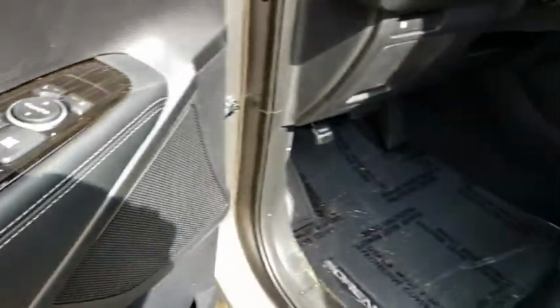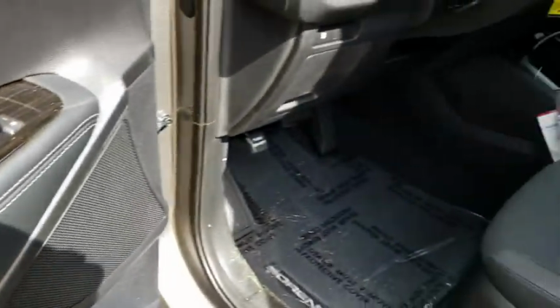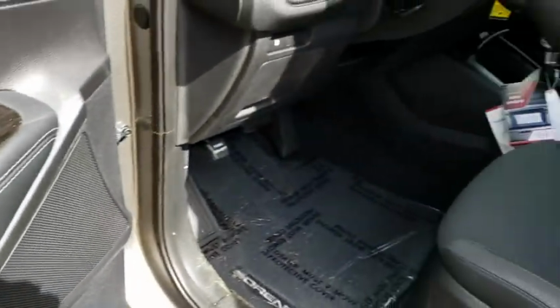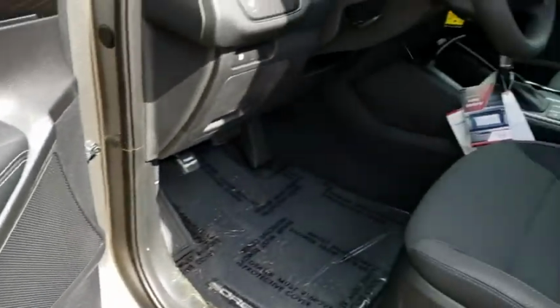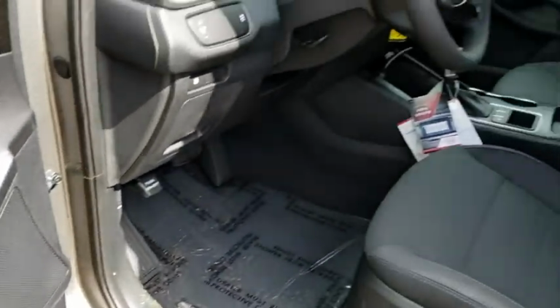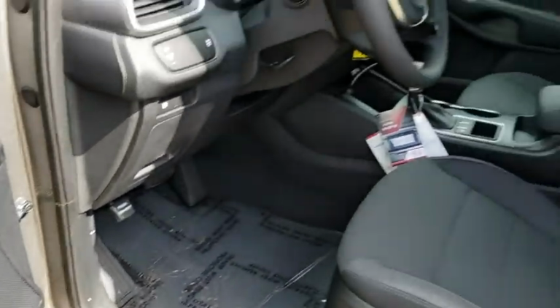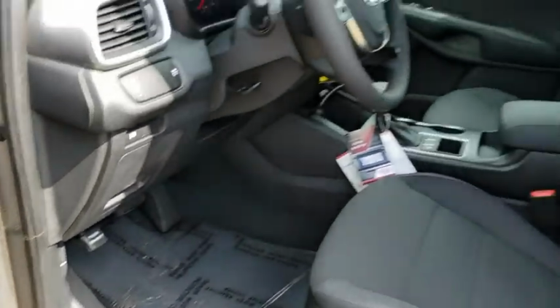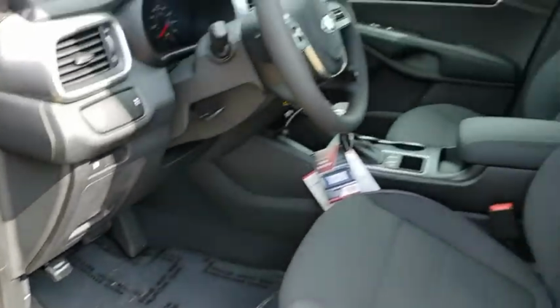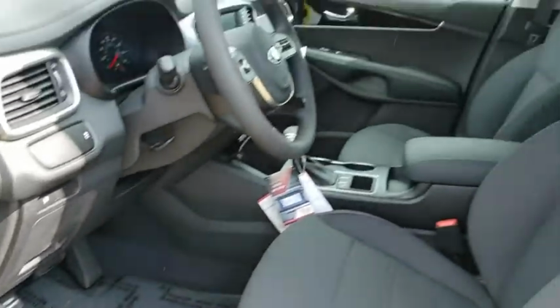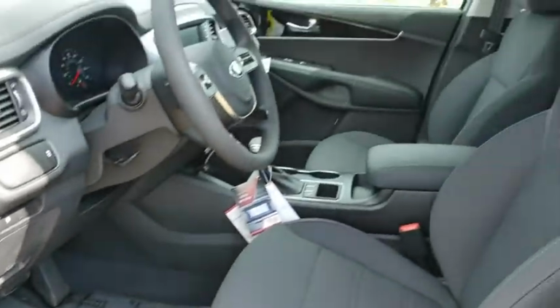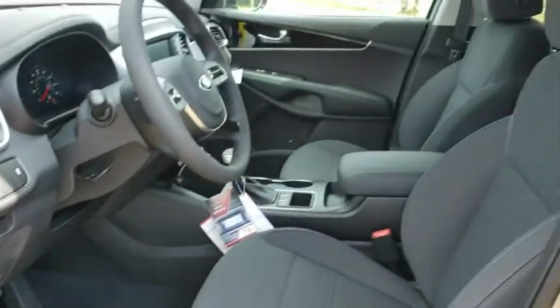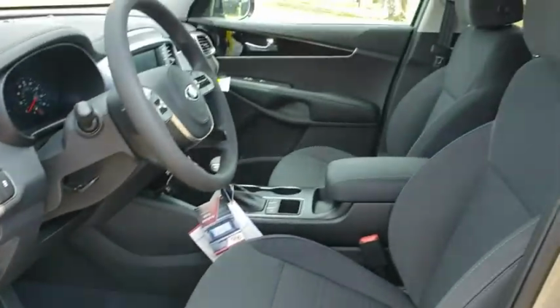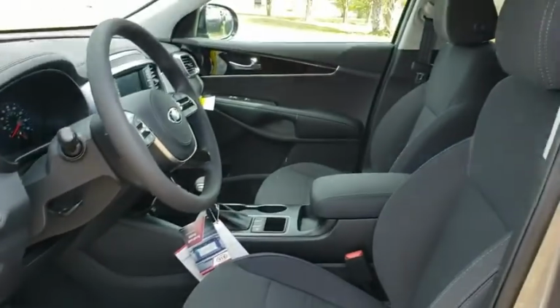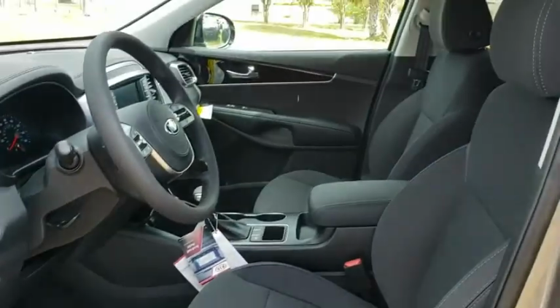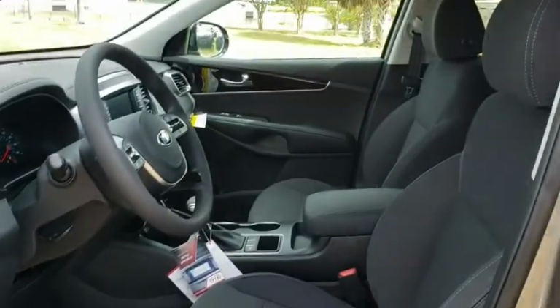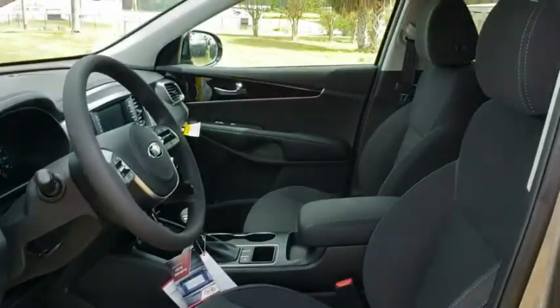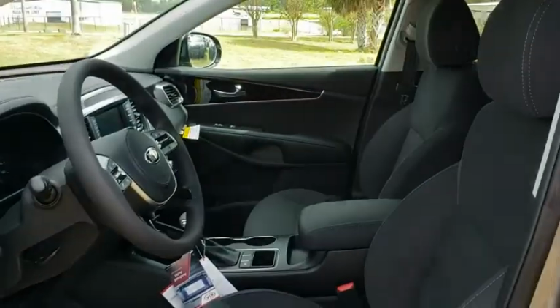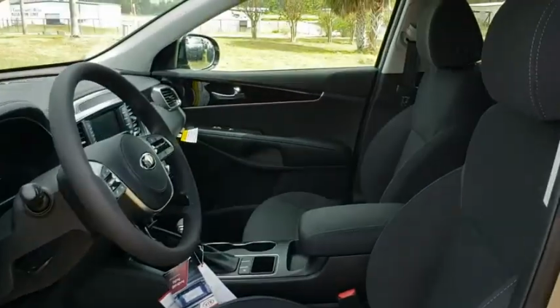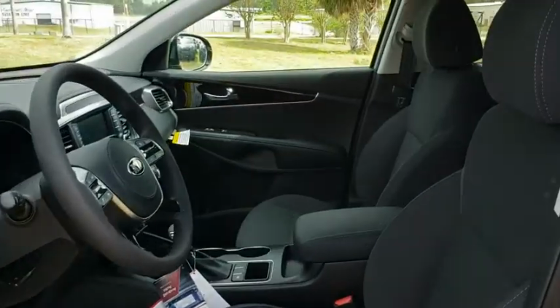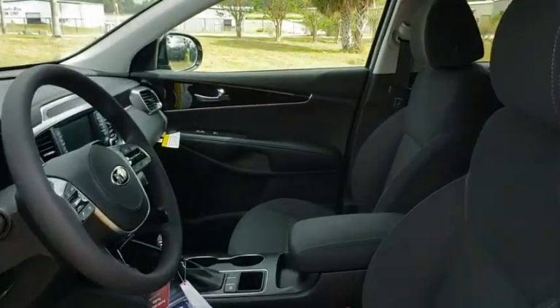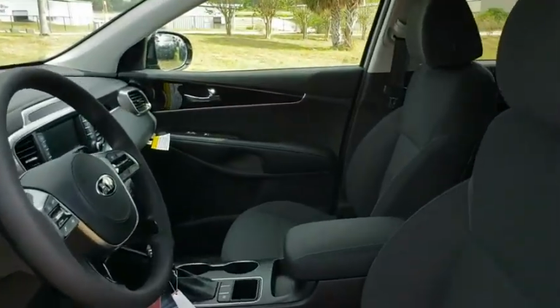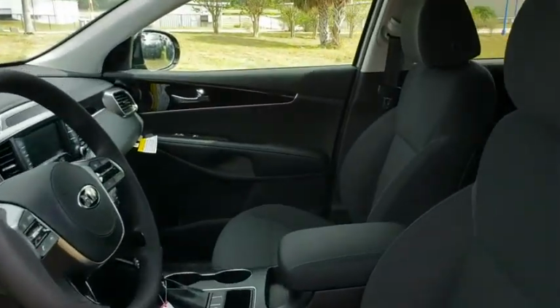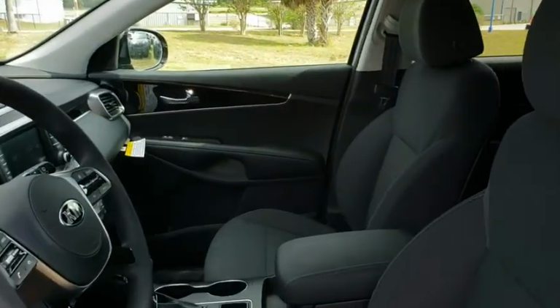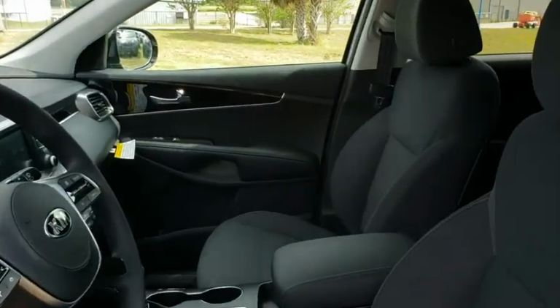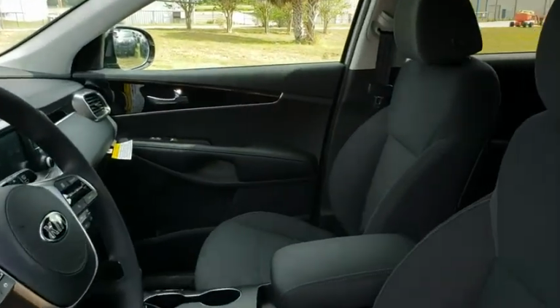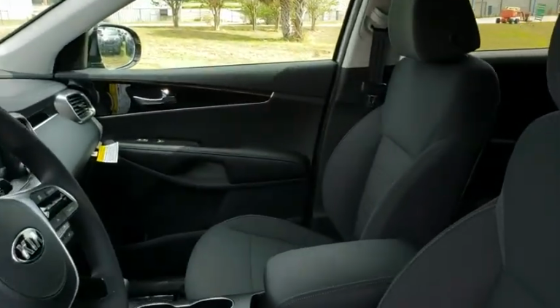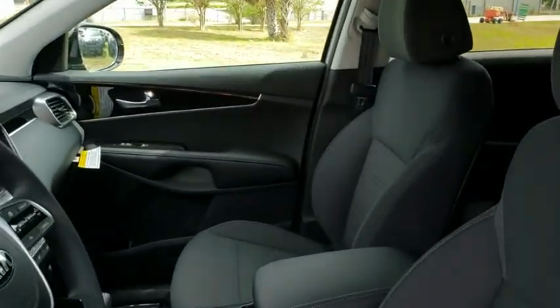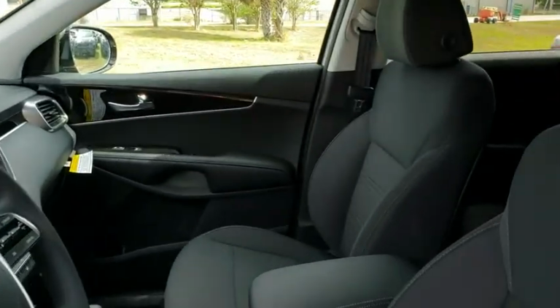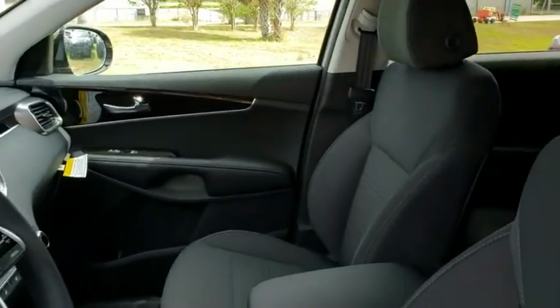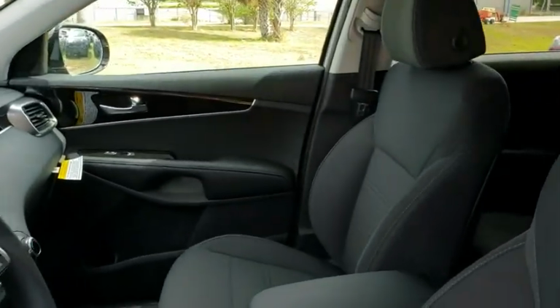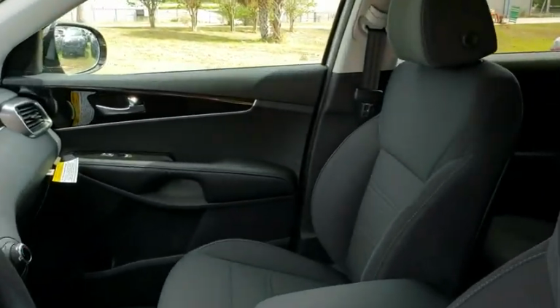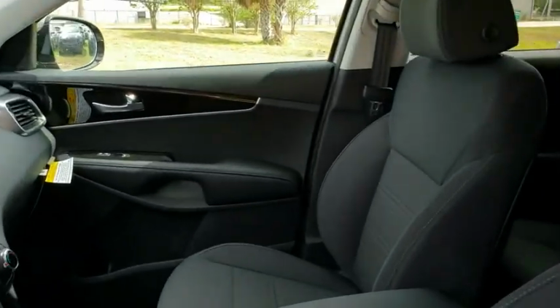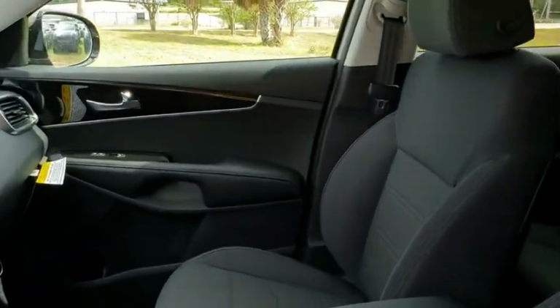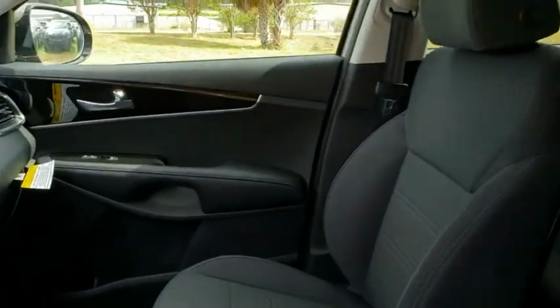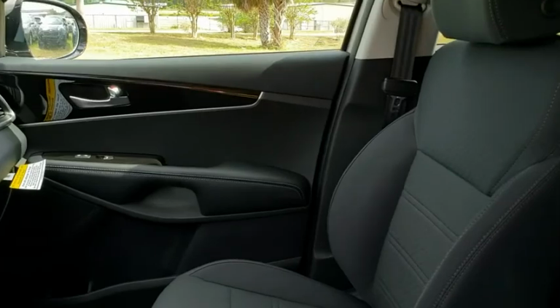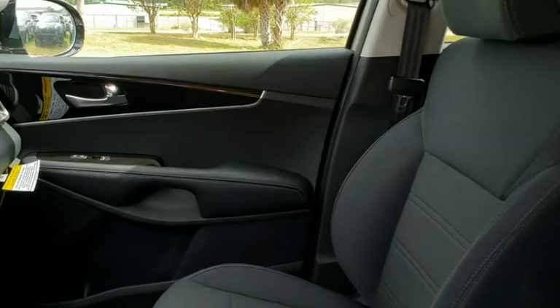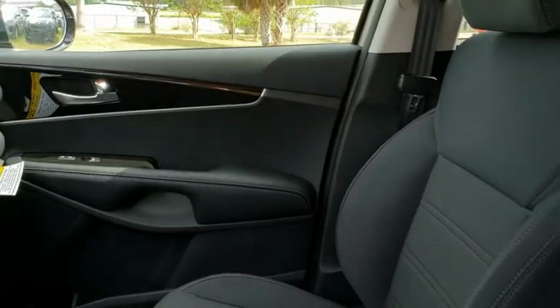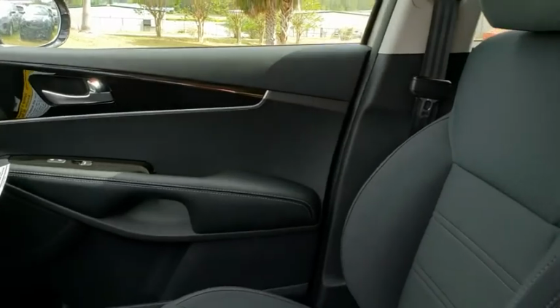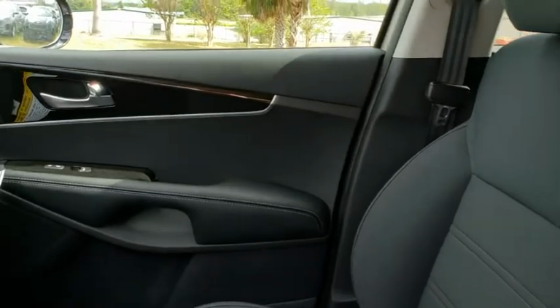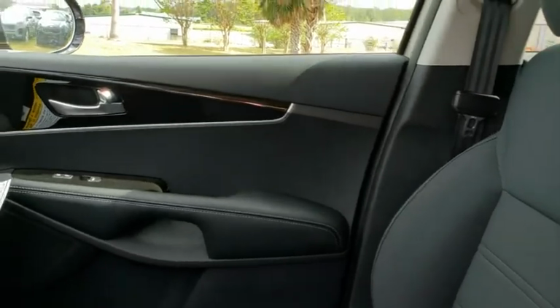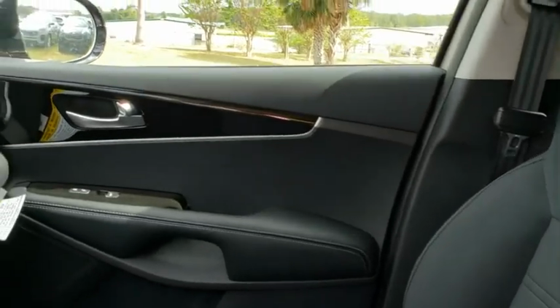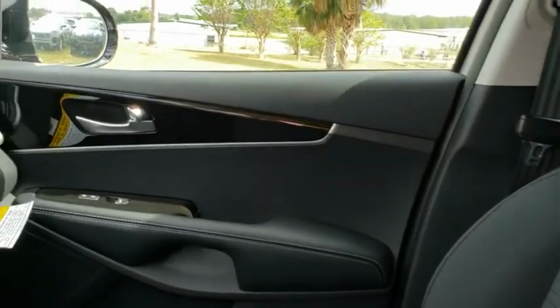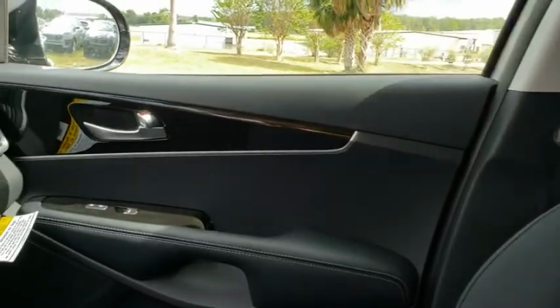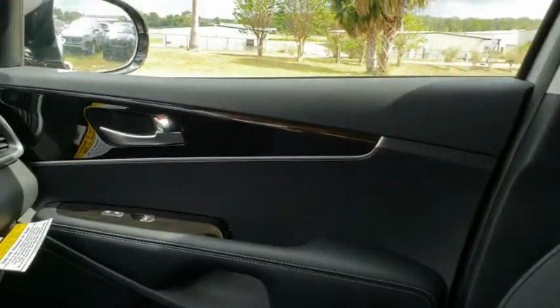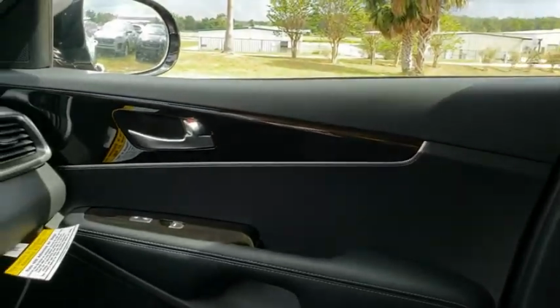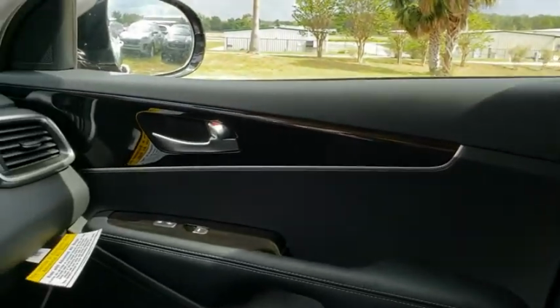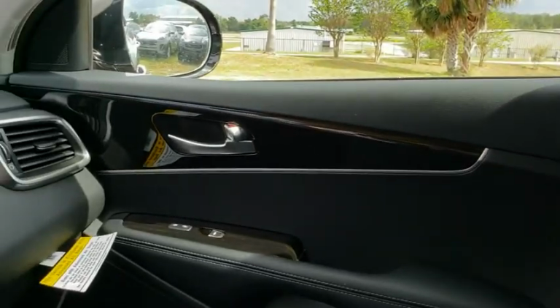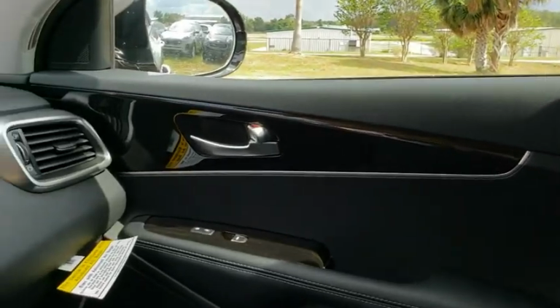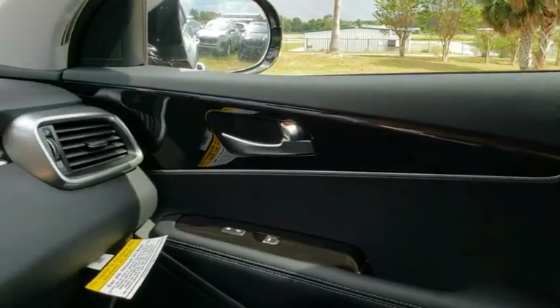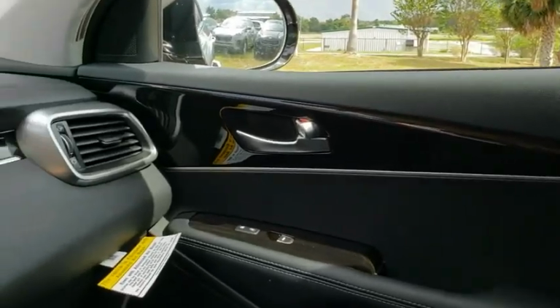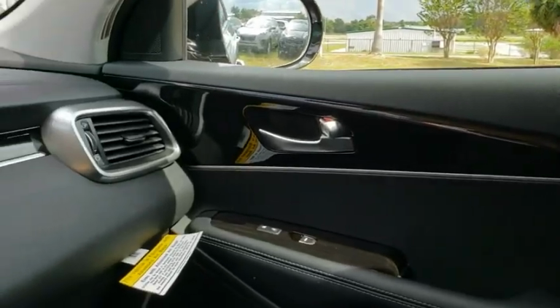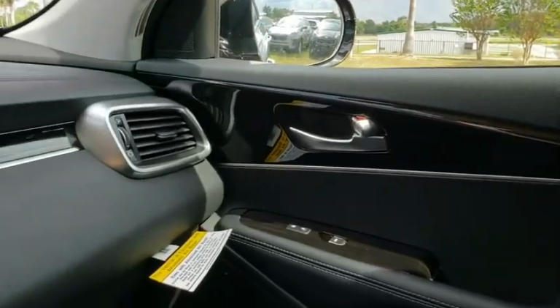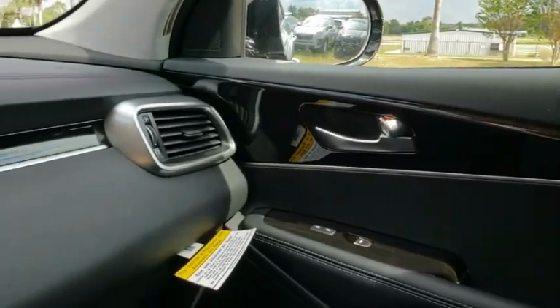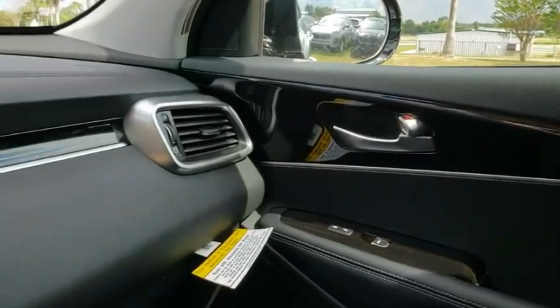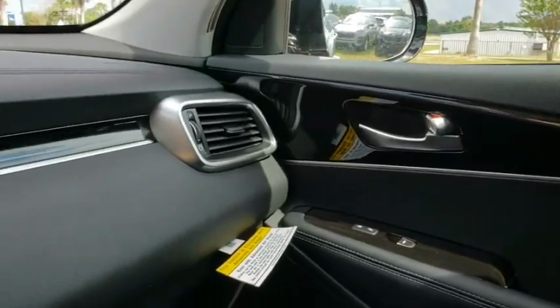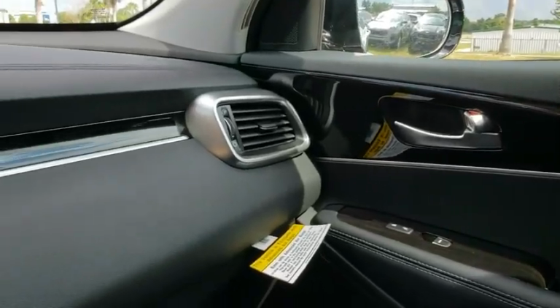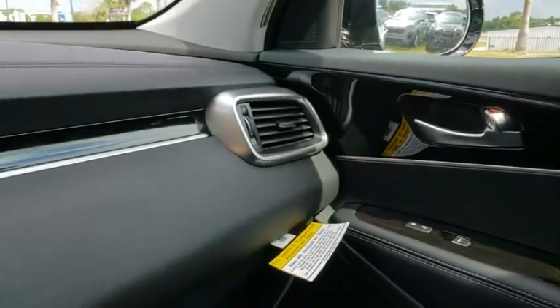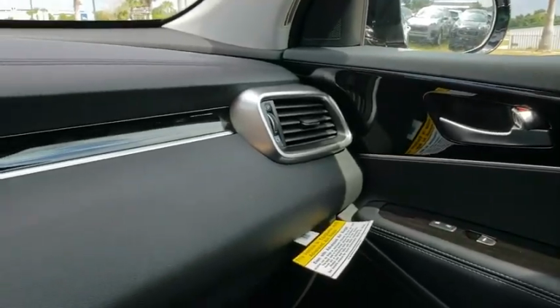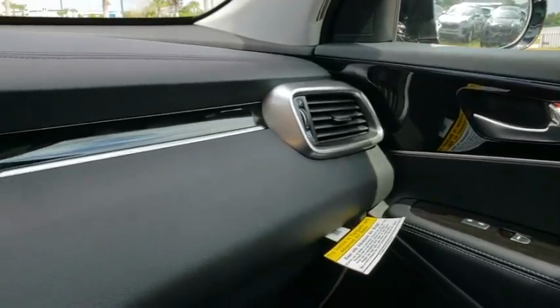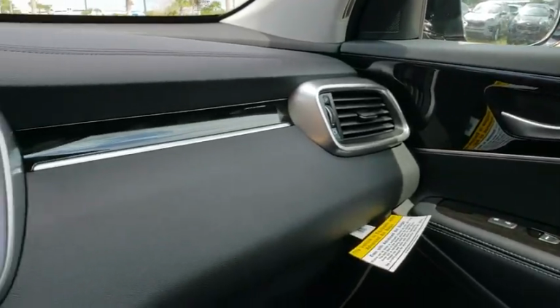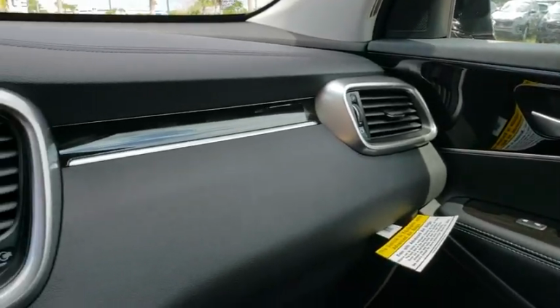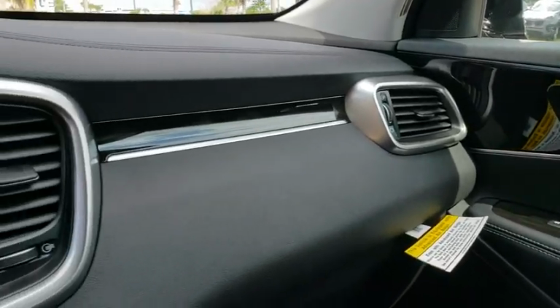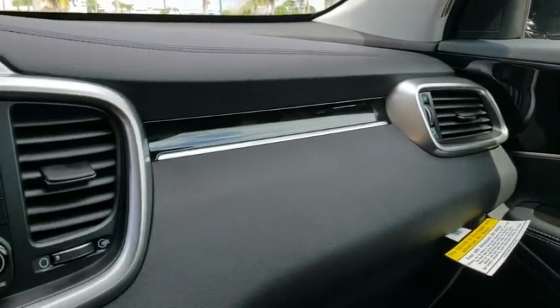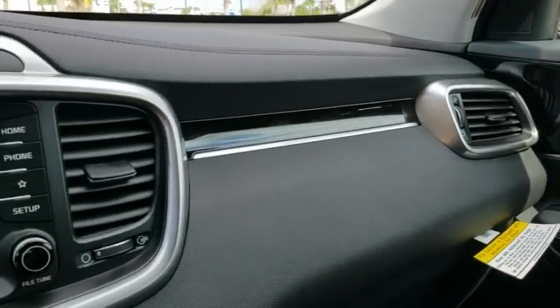Rear defrost, front wheel drive, AM FM stereo radio, bucket seats, security system, MP3 player.